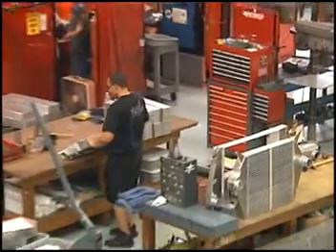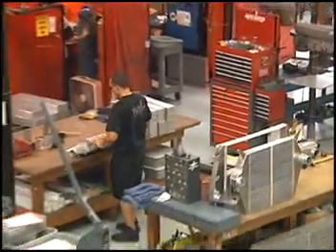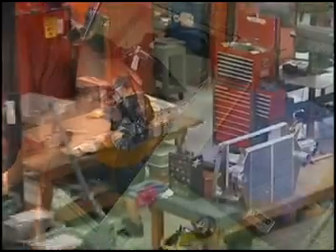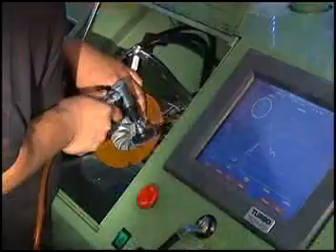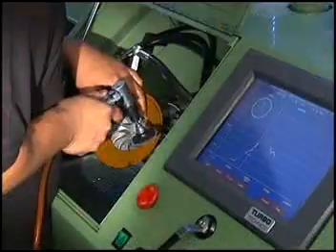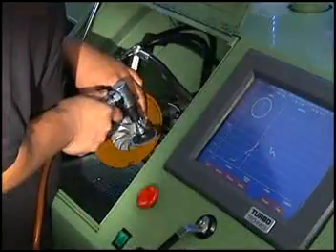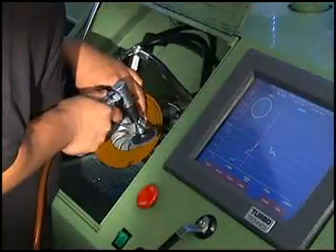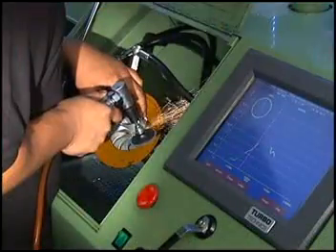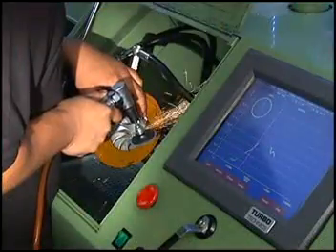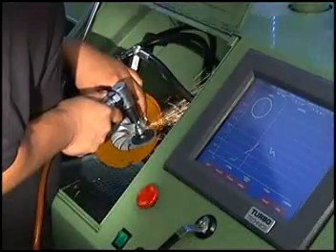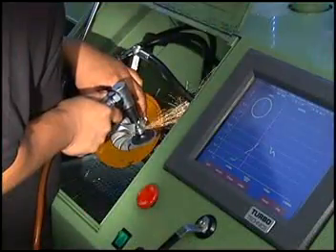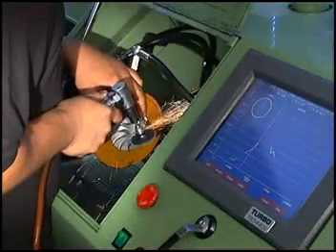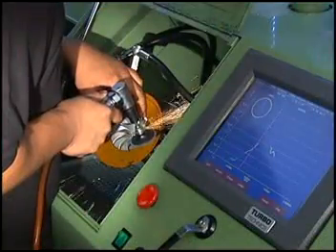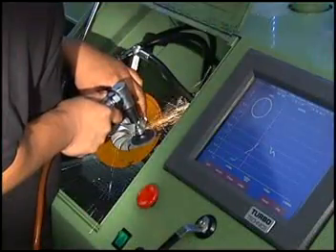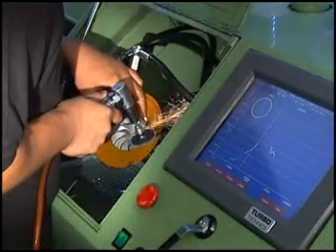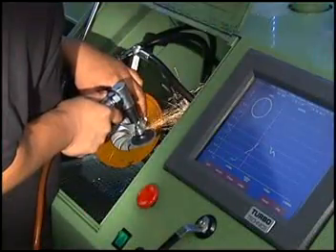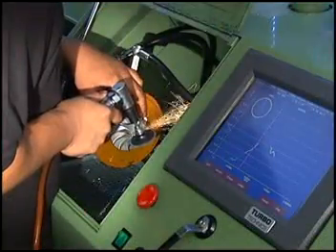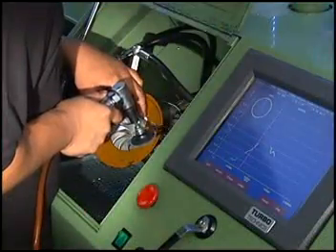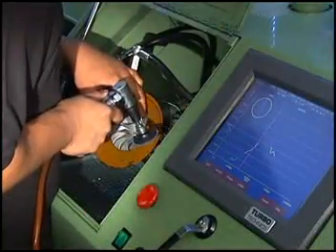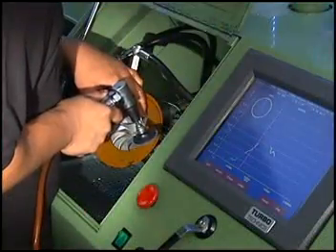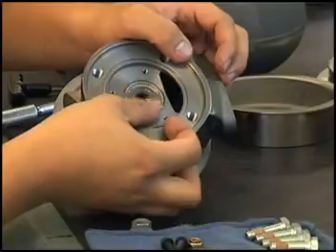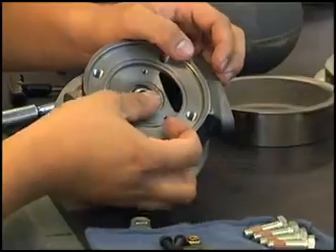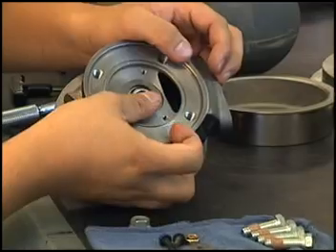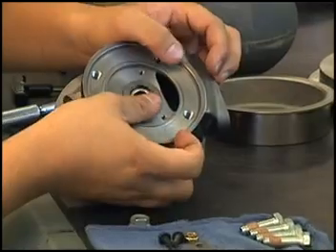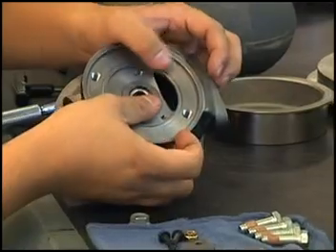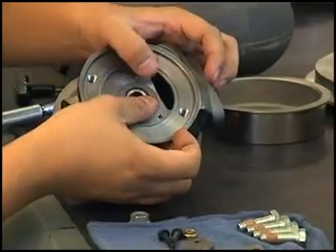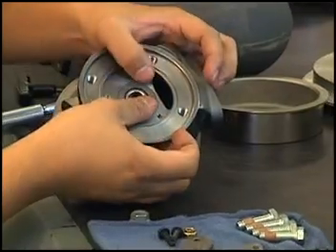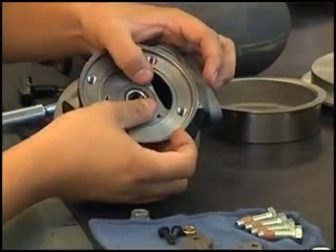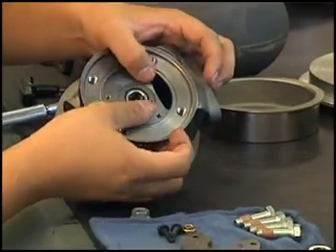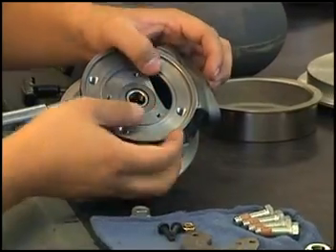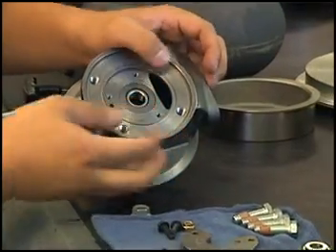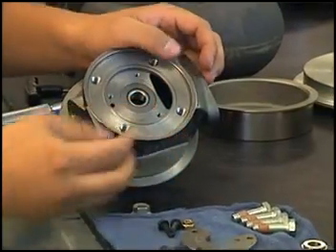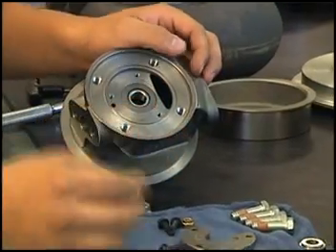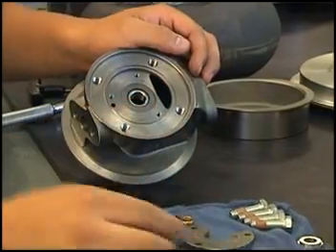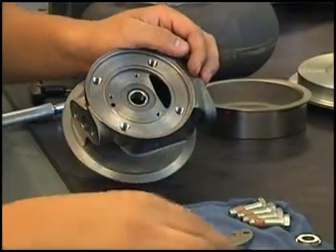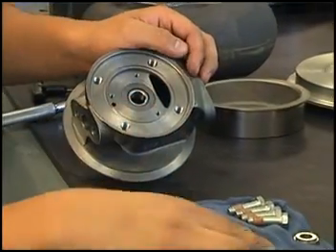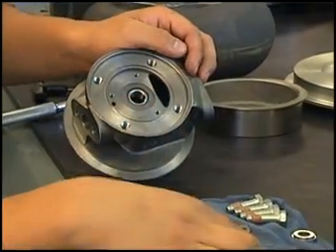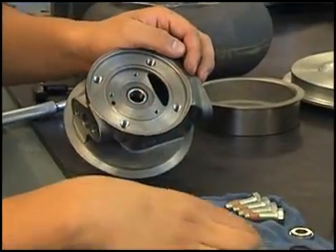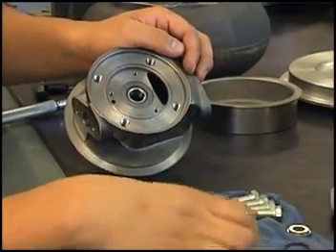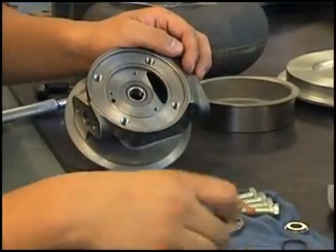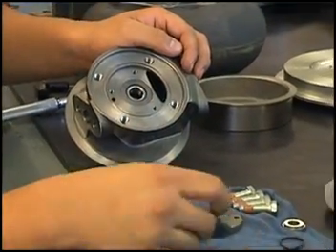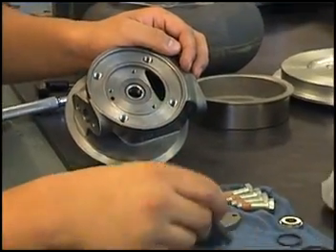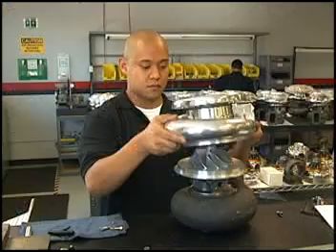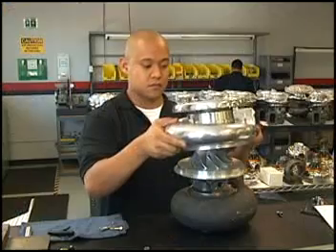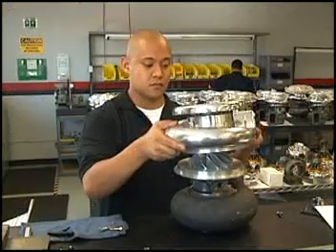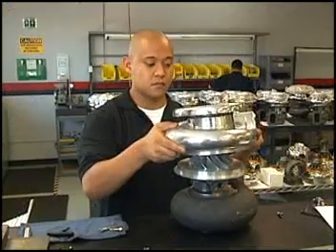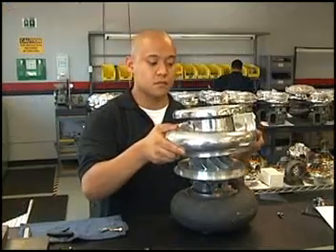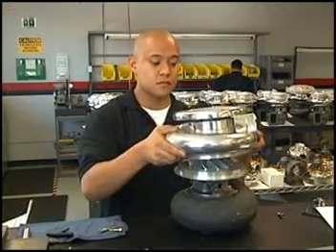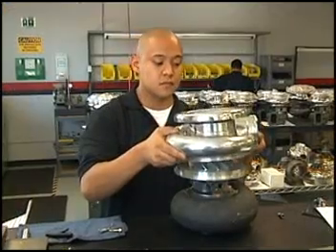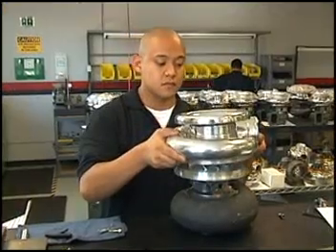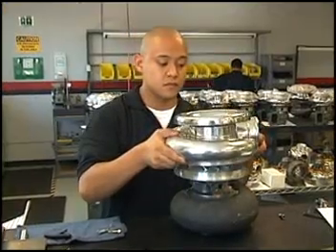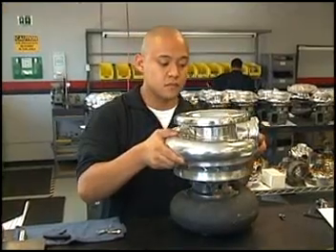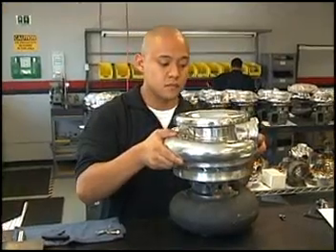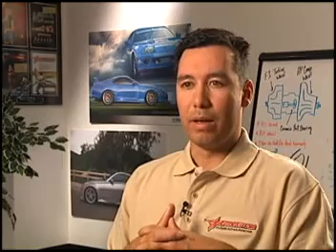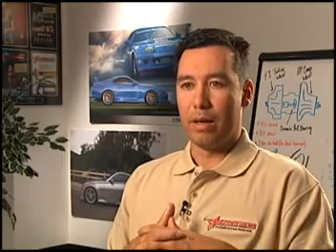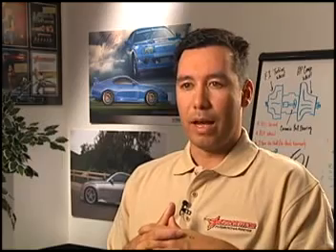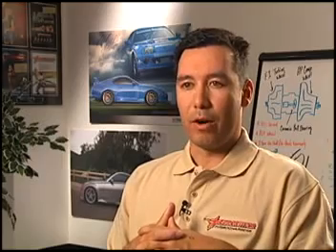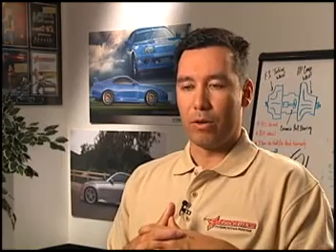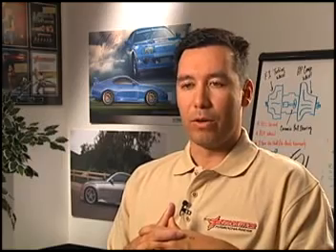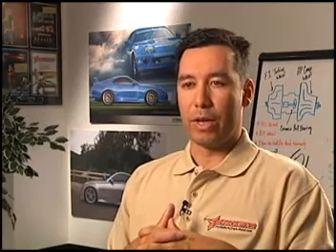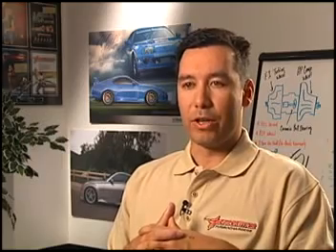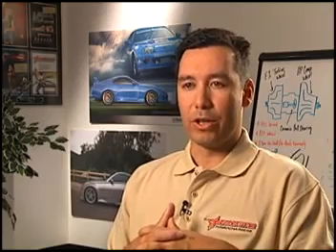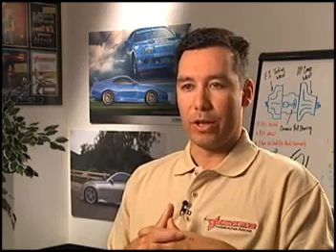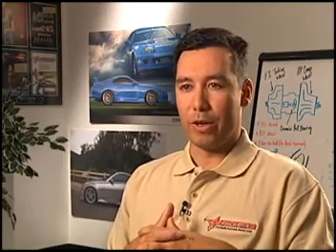We're a full manufacturing facility here in Simi Valley, California. We cast, machine, assemble, and do all of our own research and development at our location here.